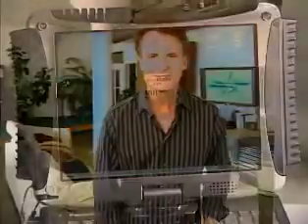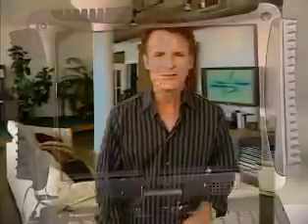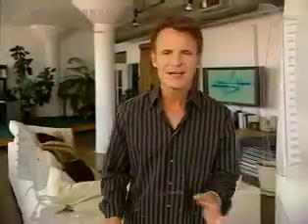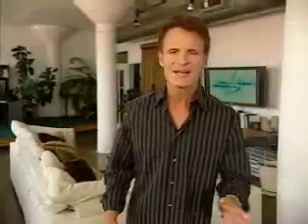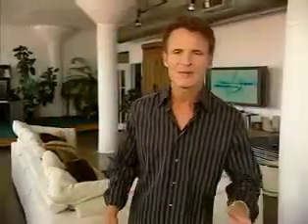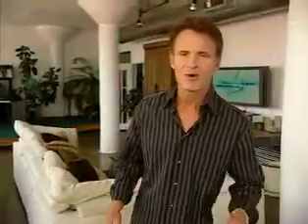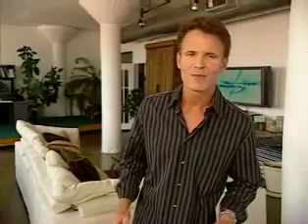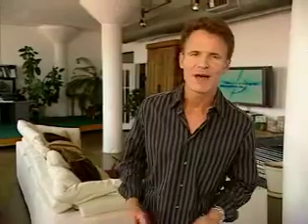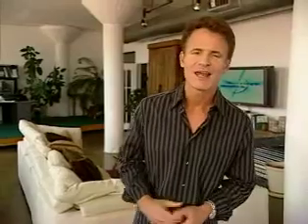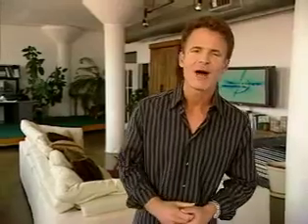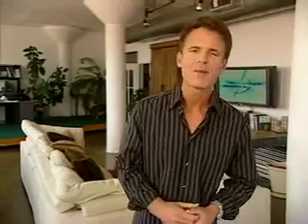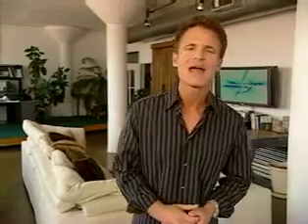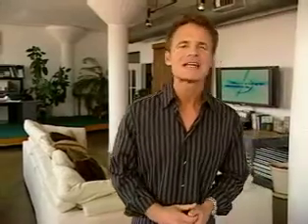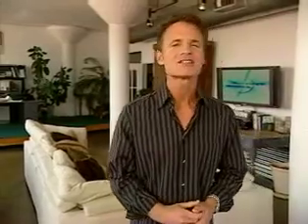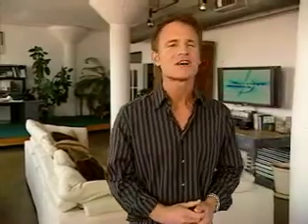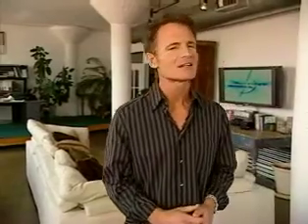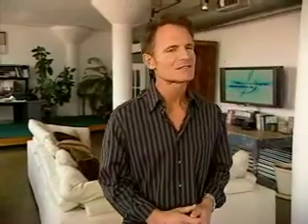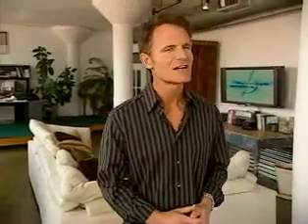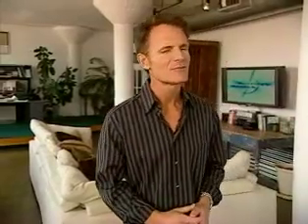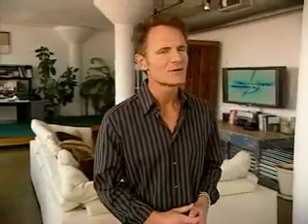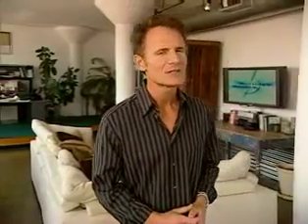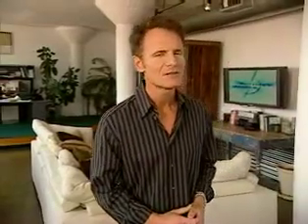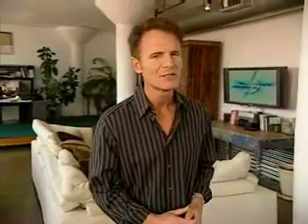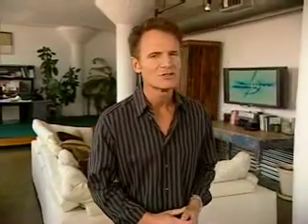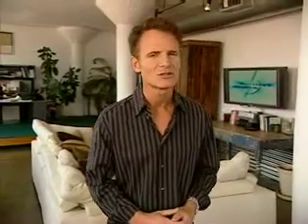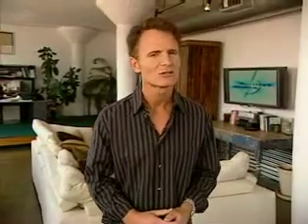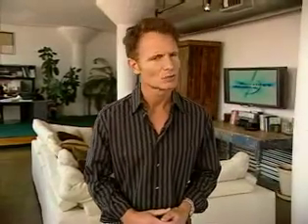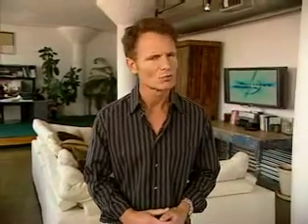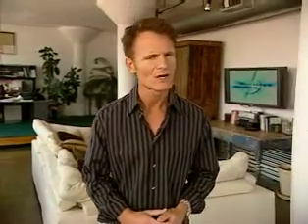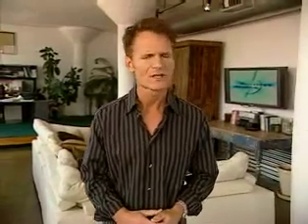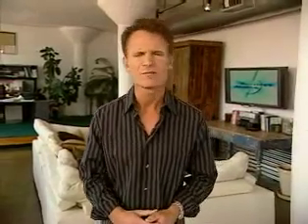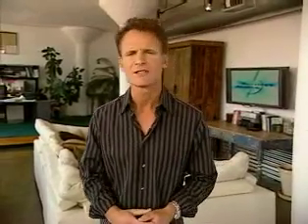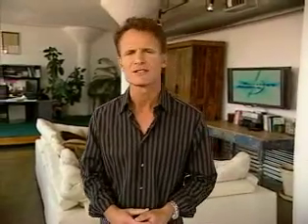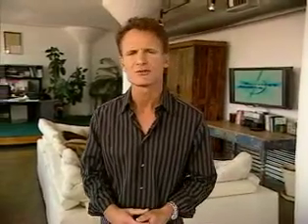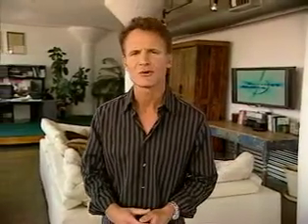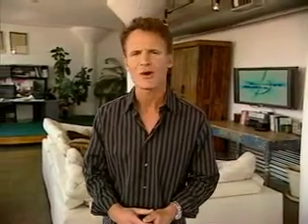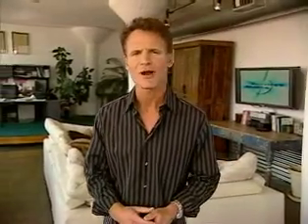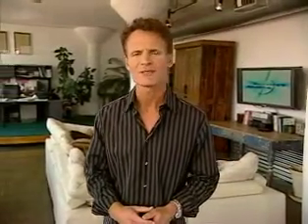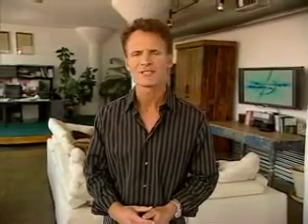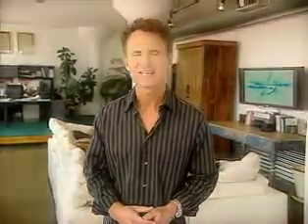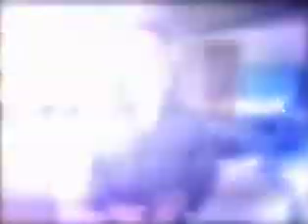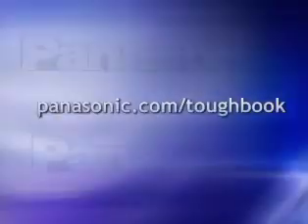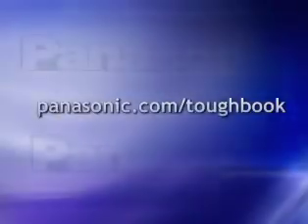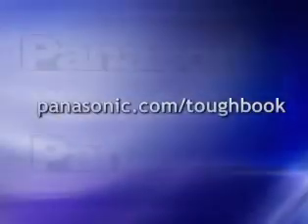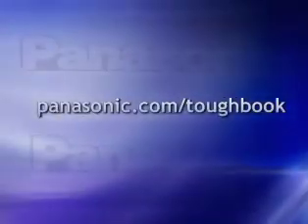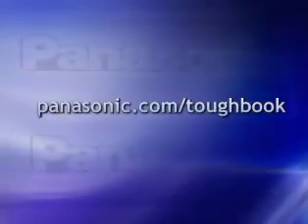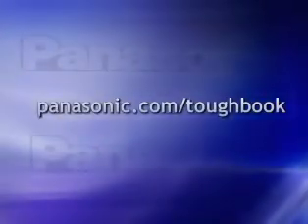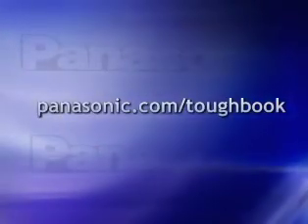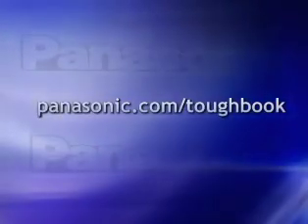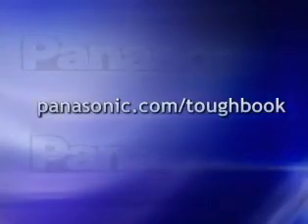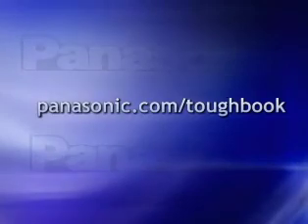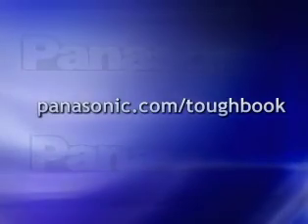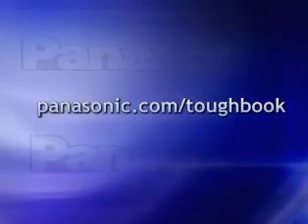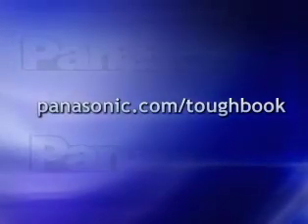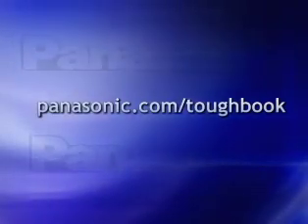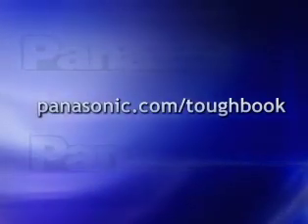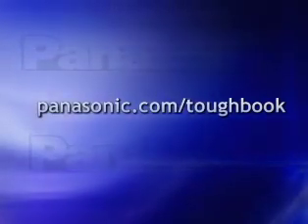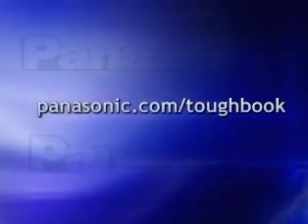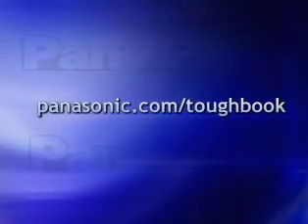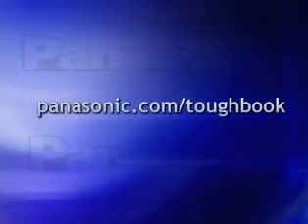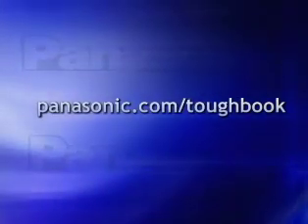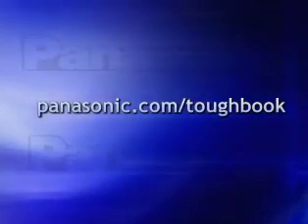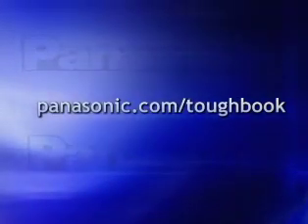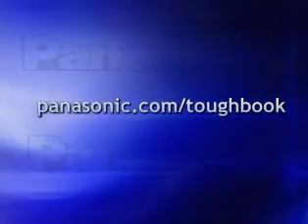To find out more about how Panasonic Toughbook can meet your rugged business requirements, be sure to visit them at the web address shown on your screen.